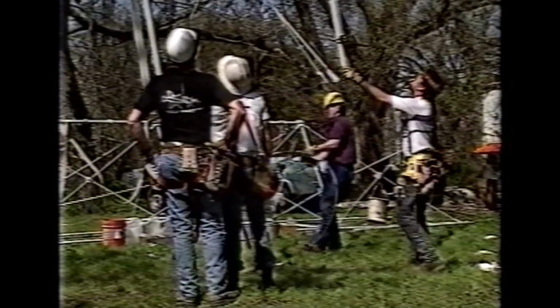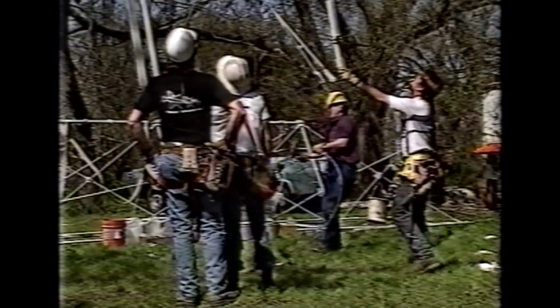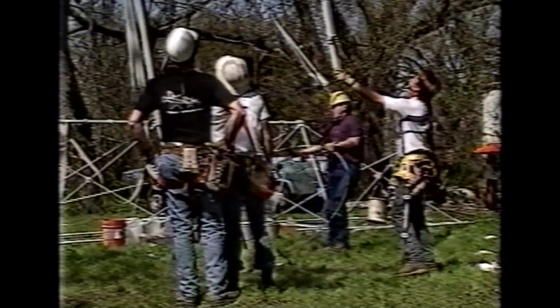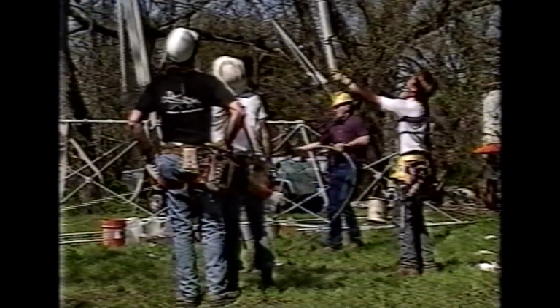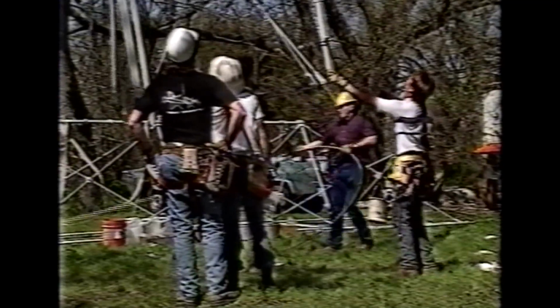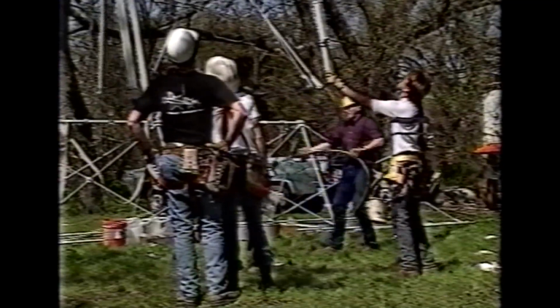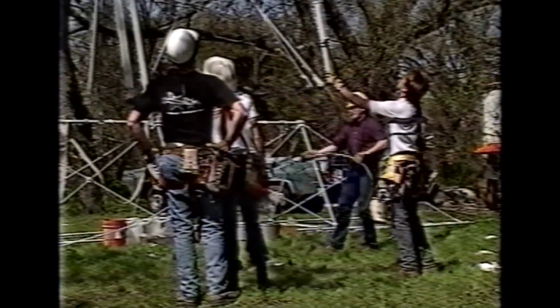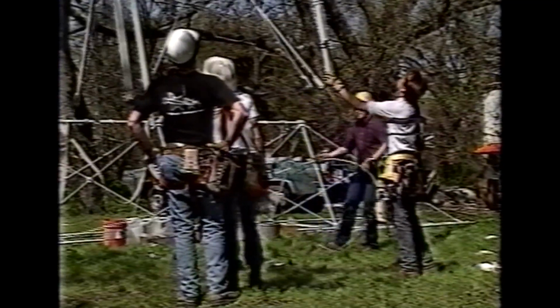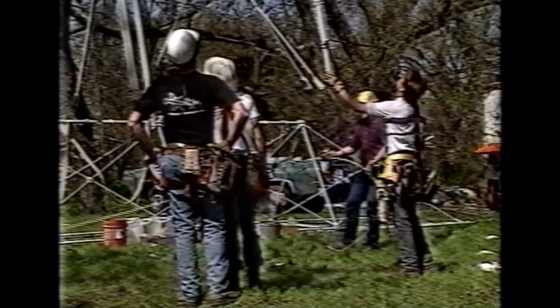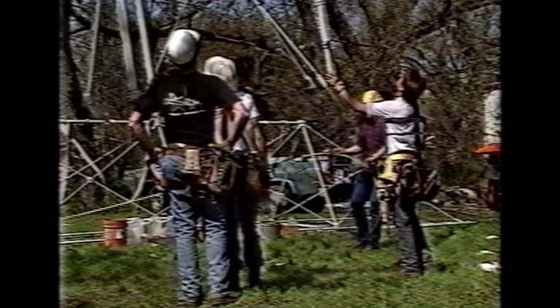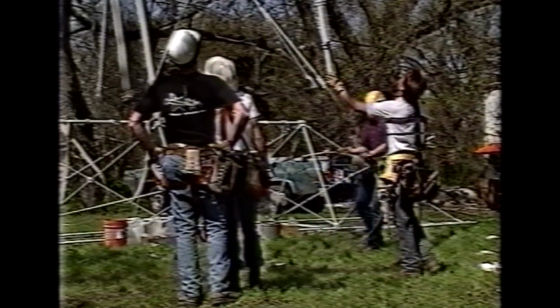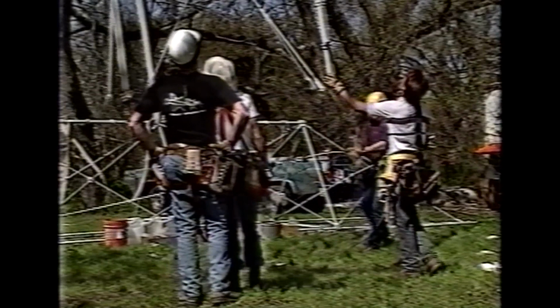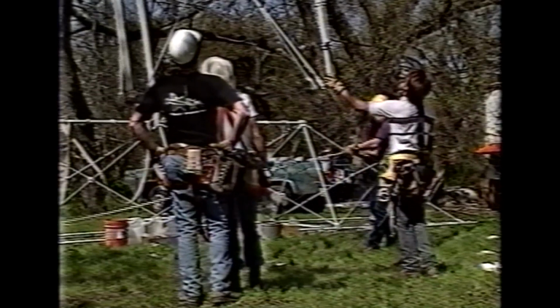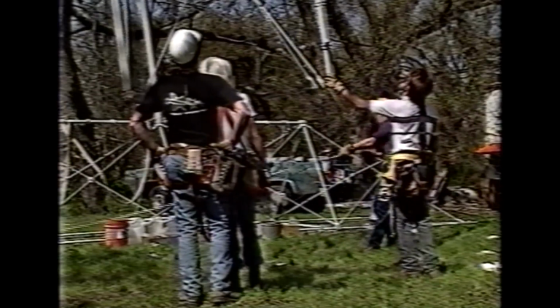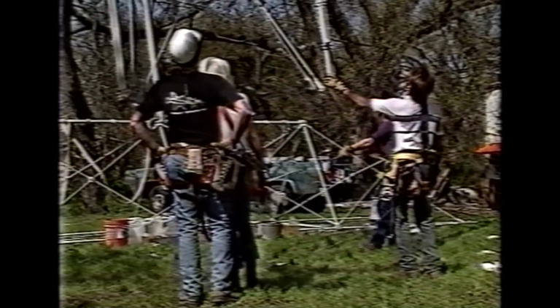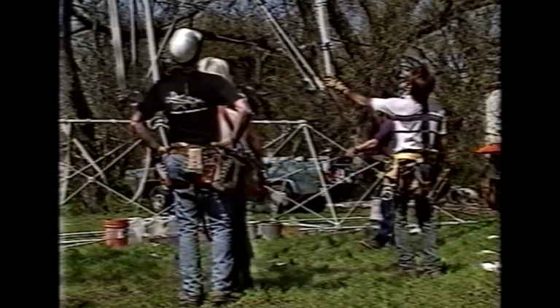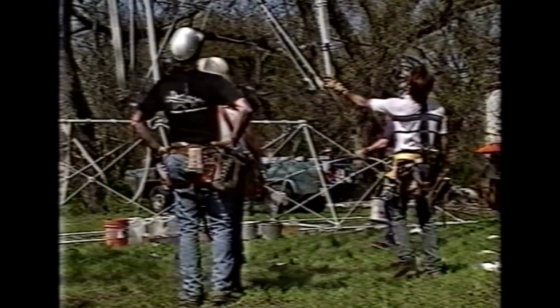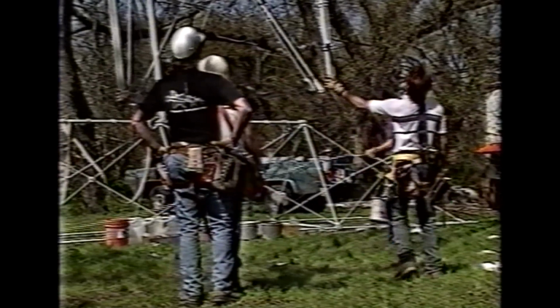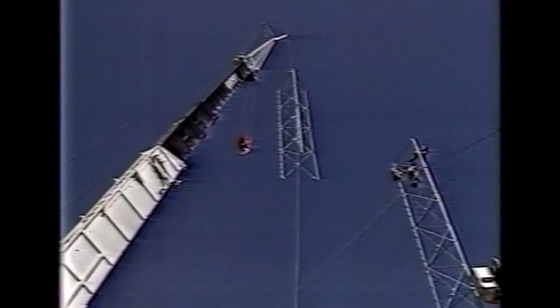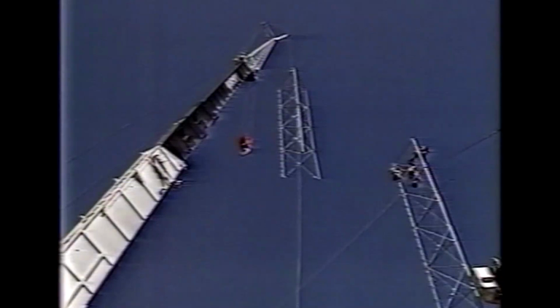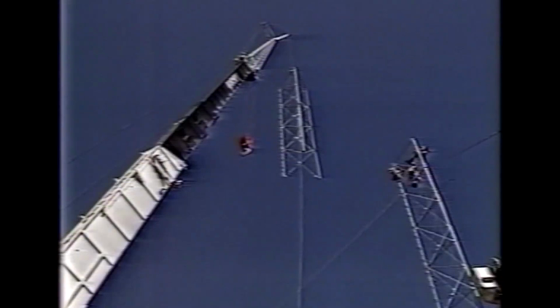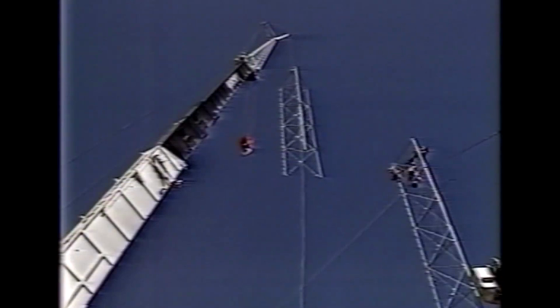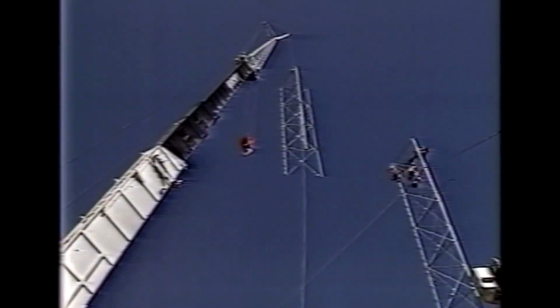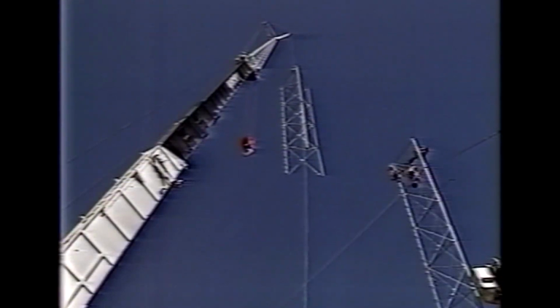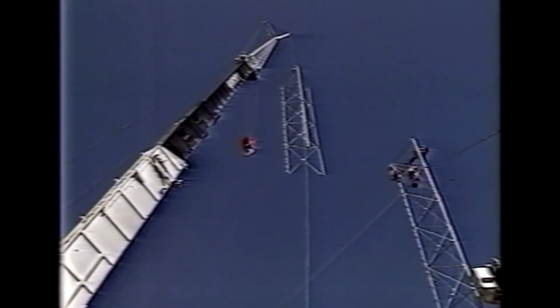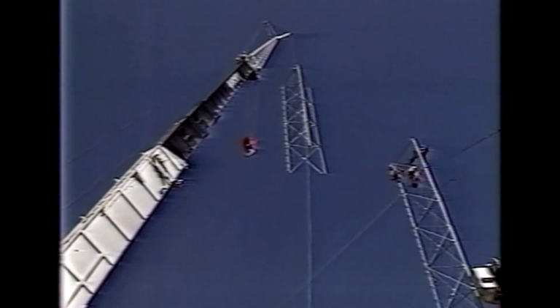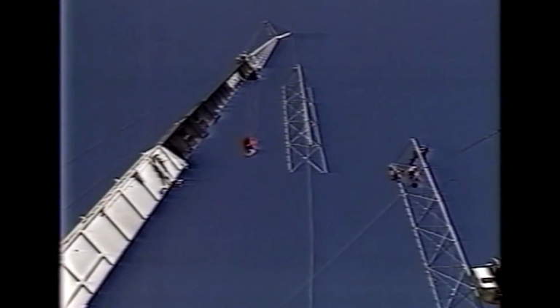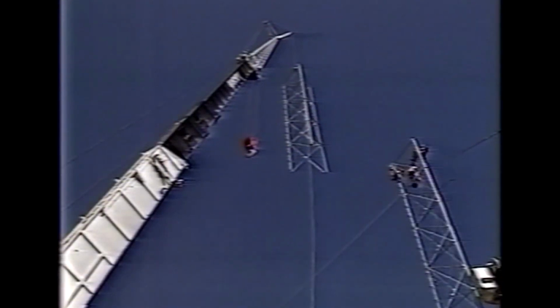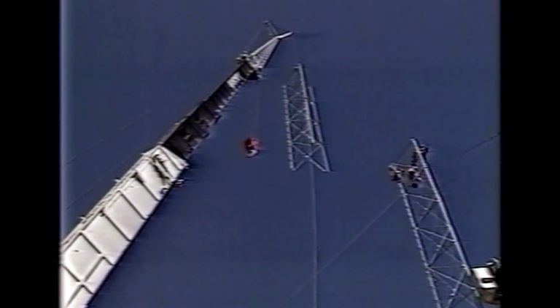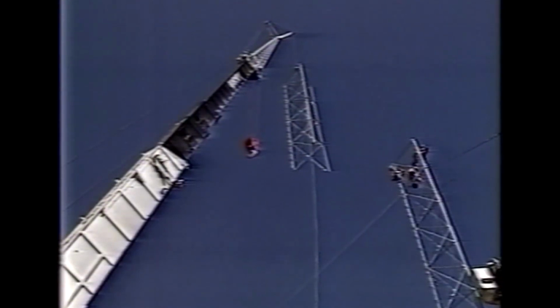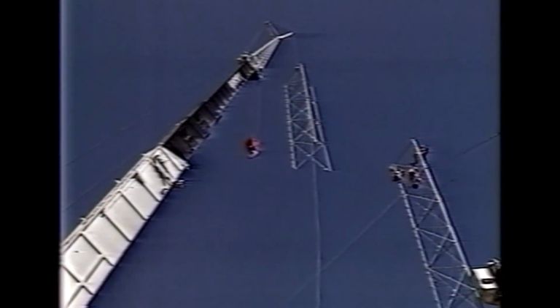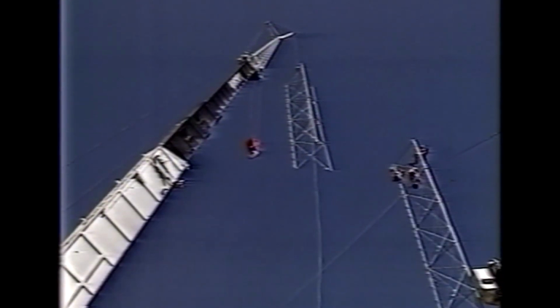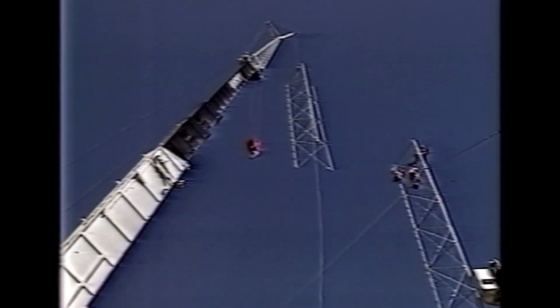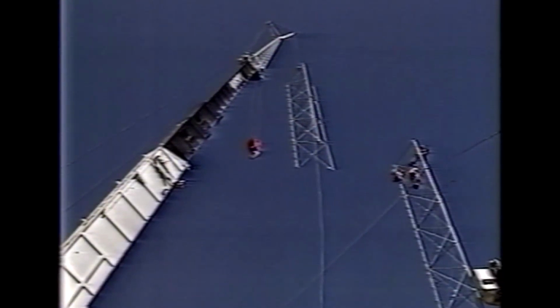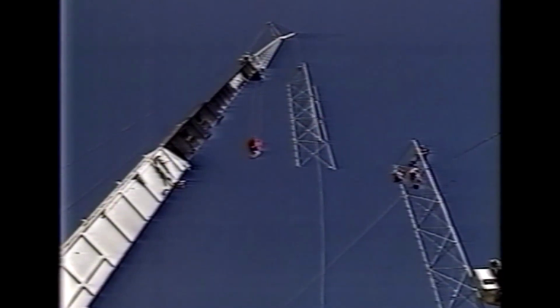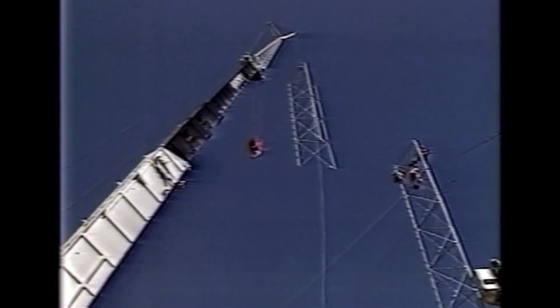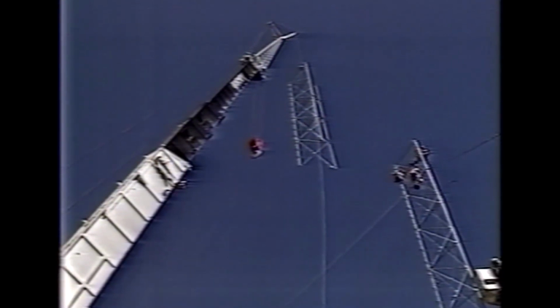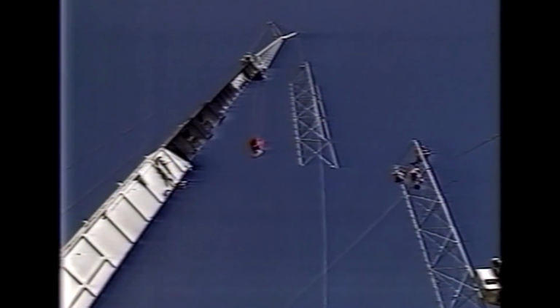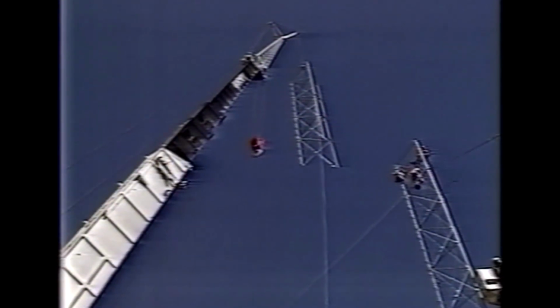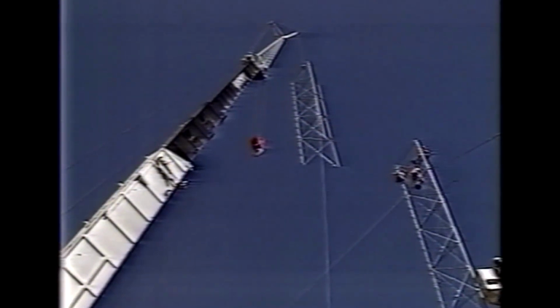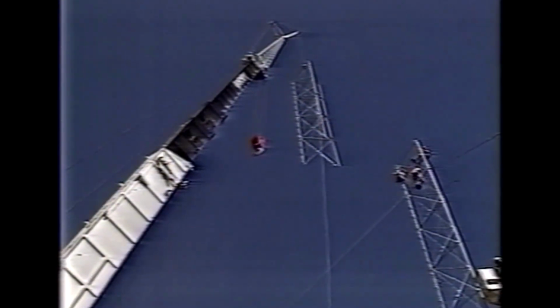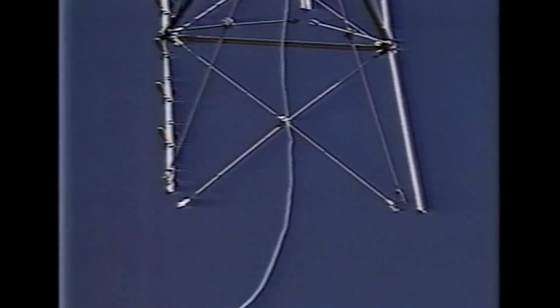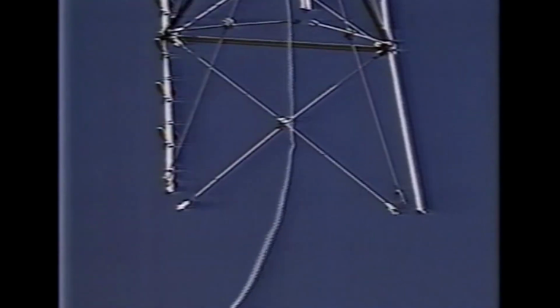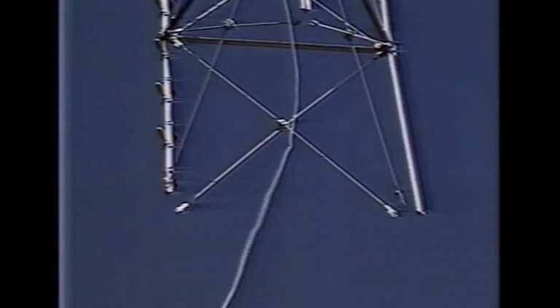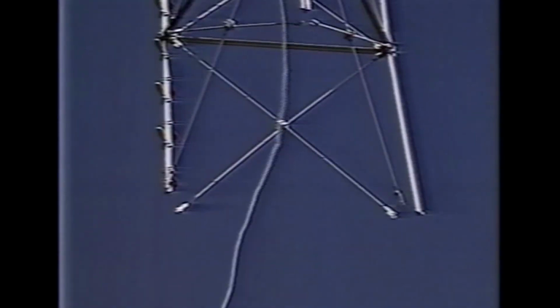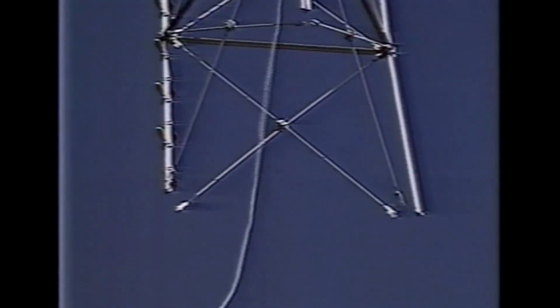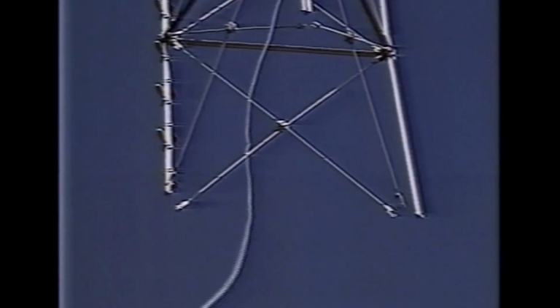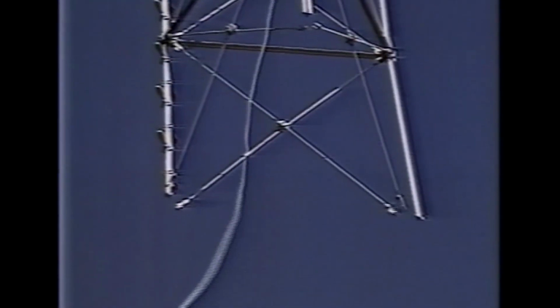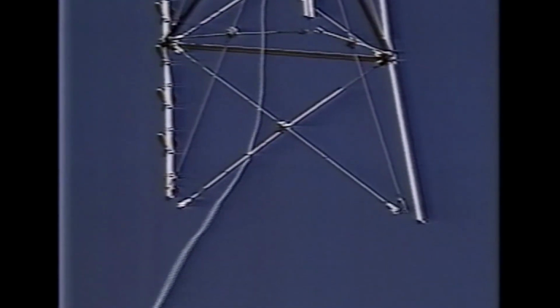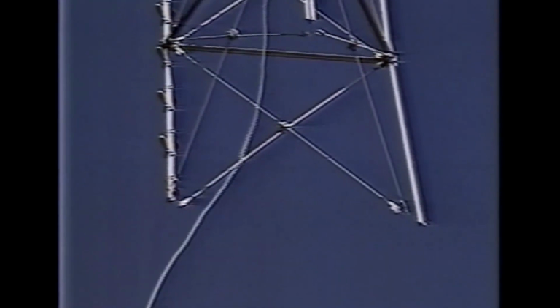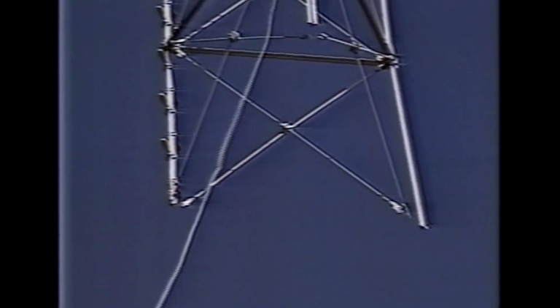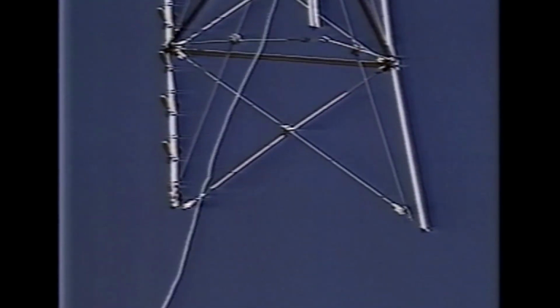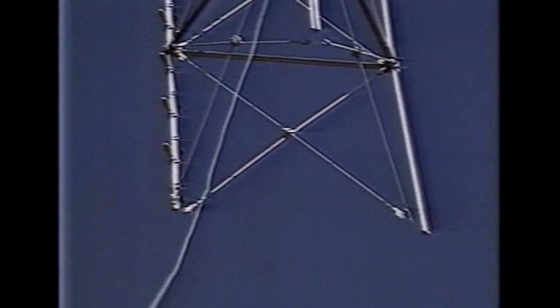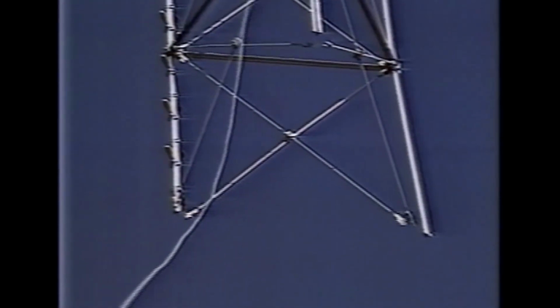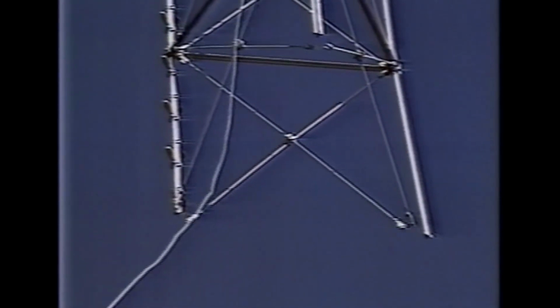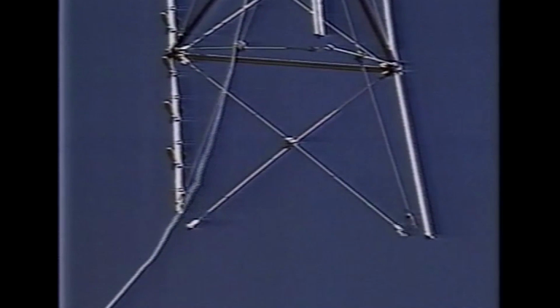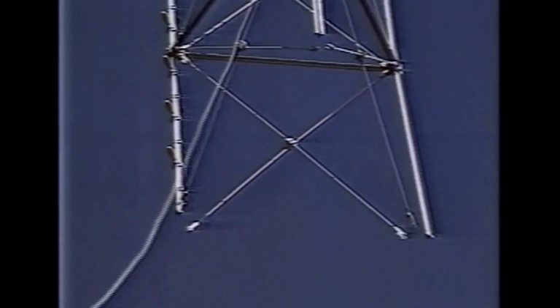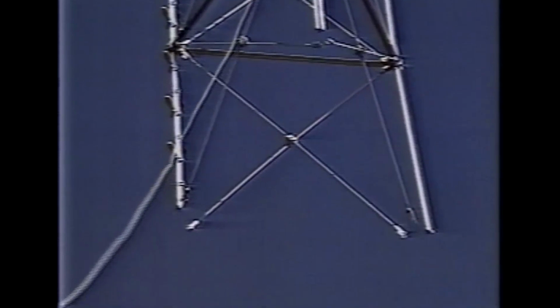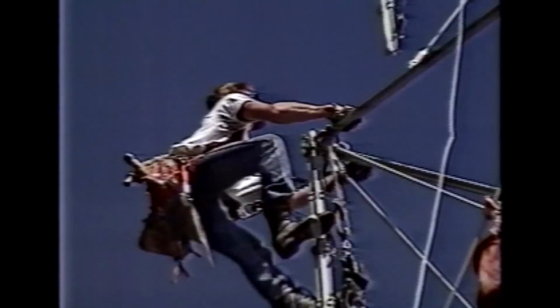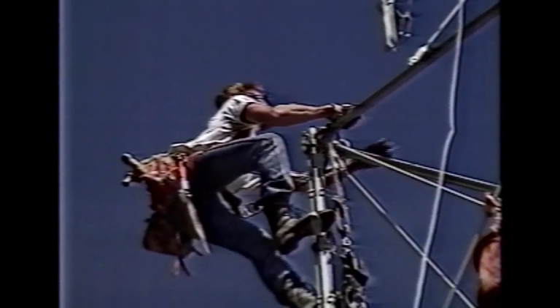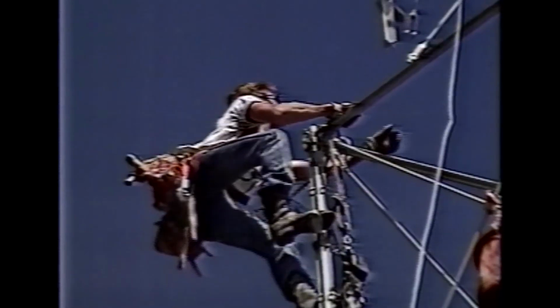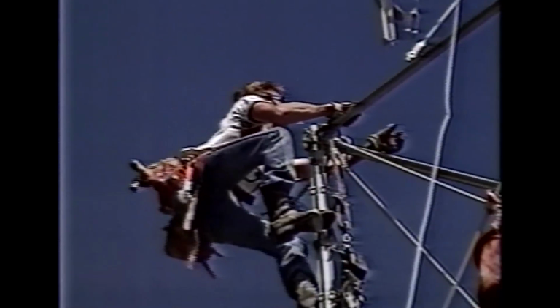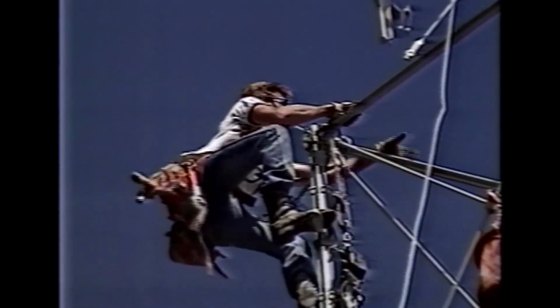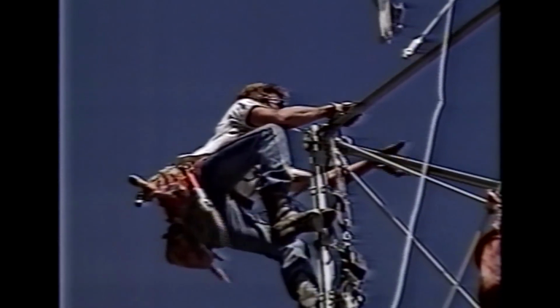A crane erected the iron framework. Refurbishing the tower costs $85,000 and has taken about seven months to do it.